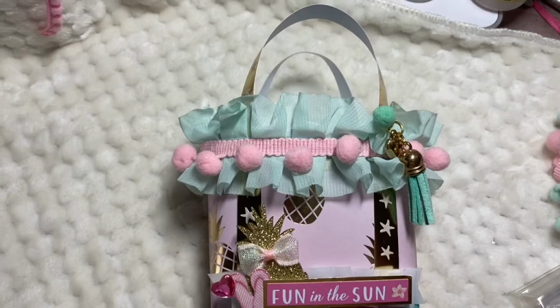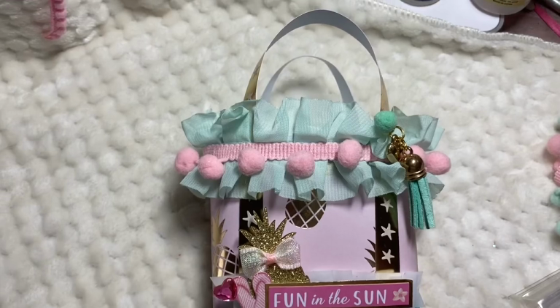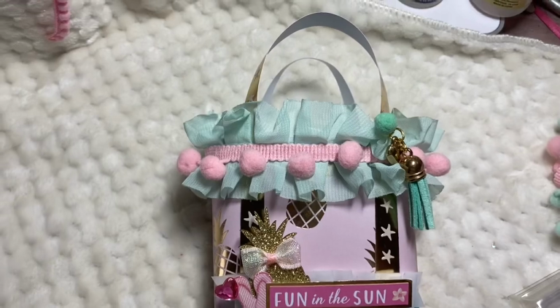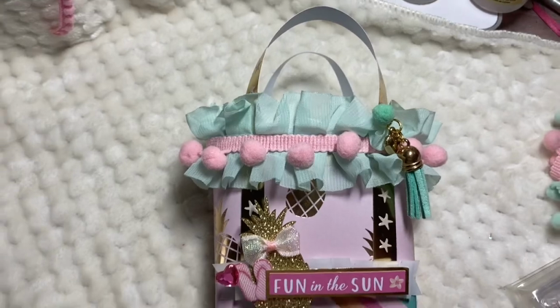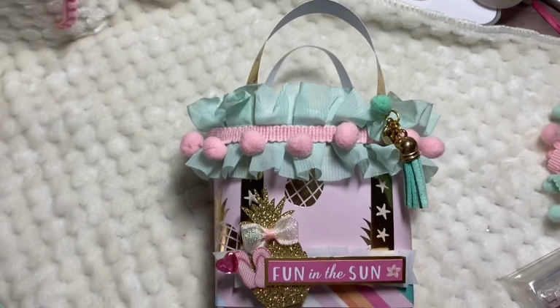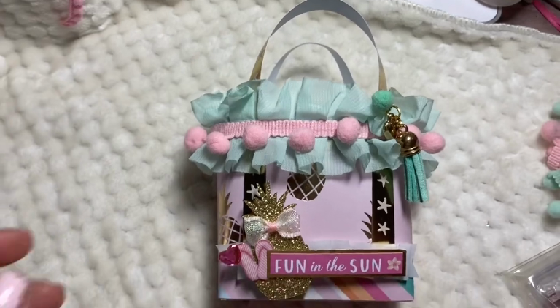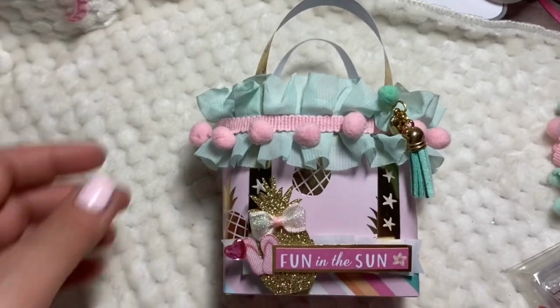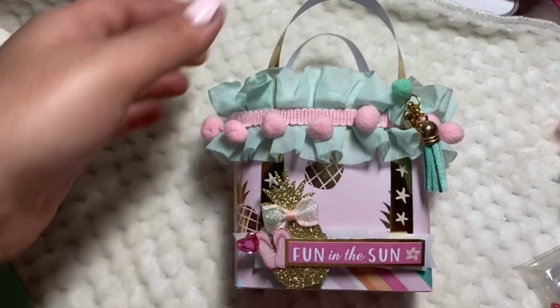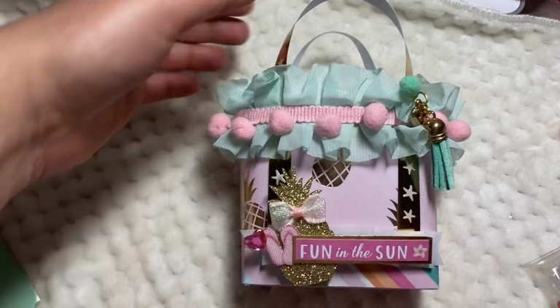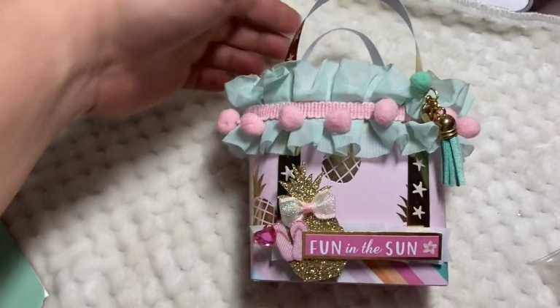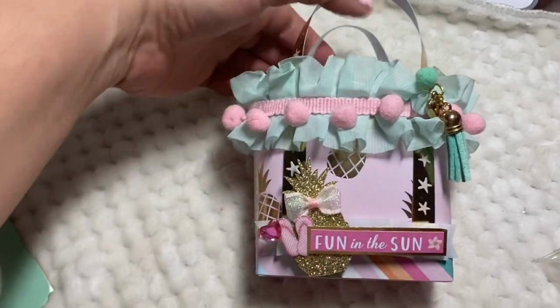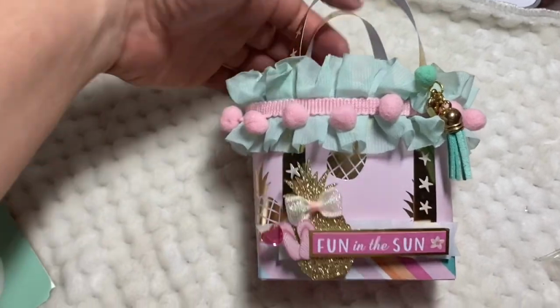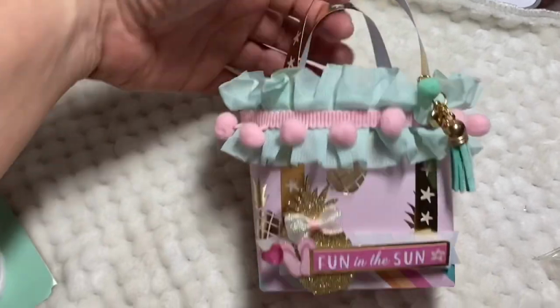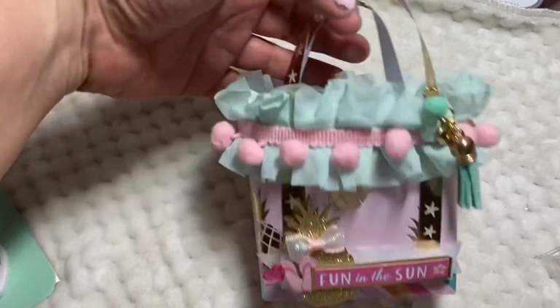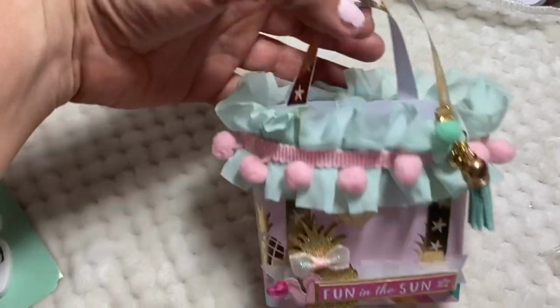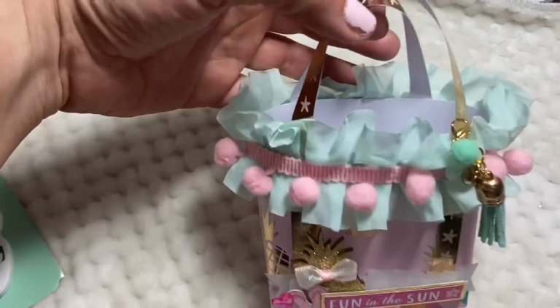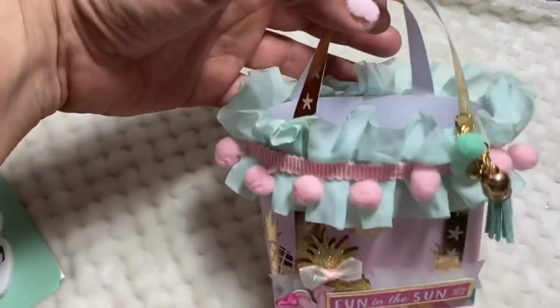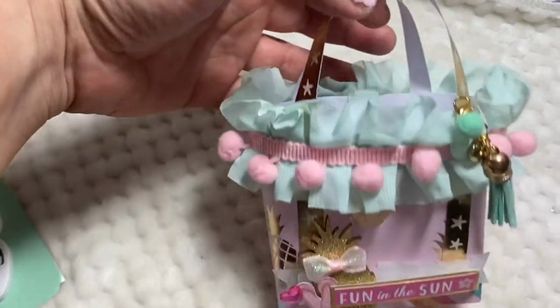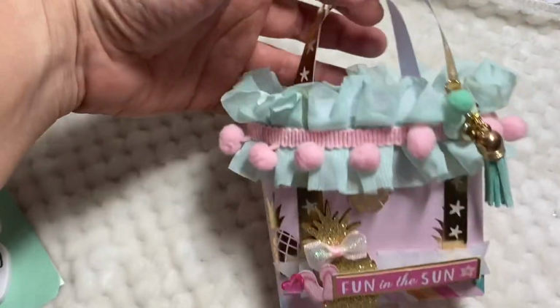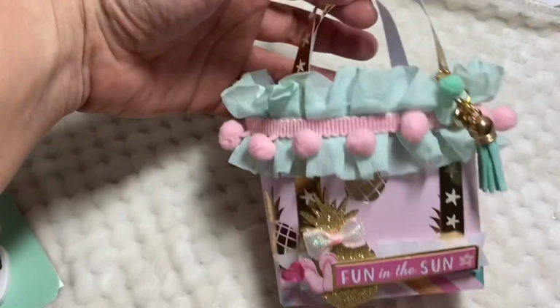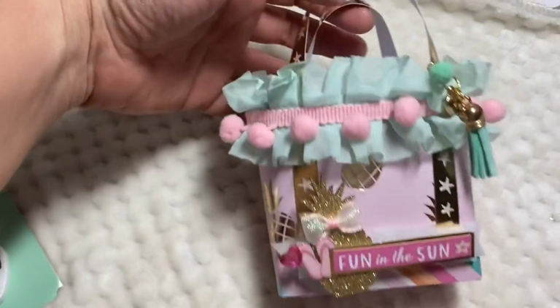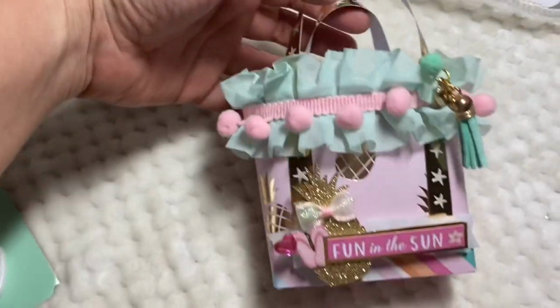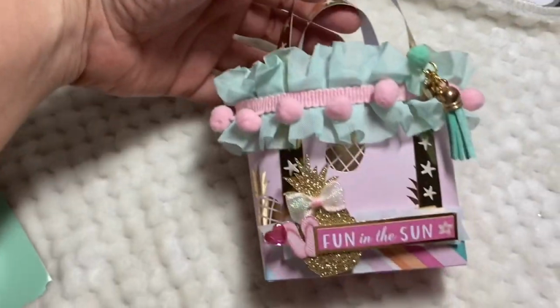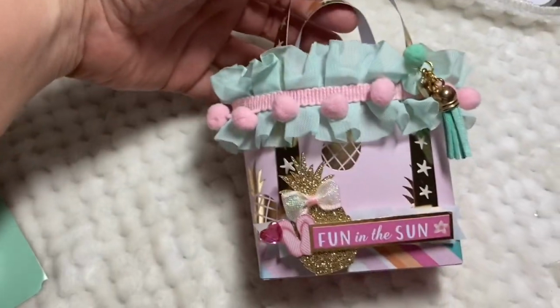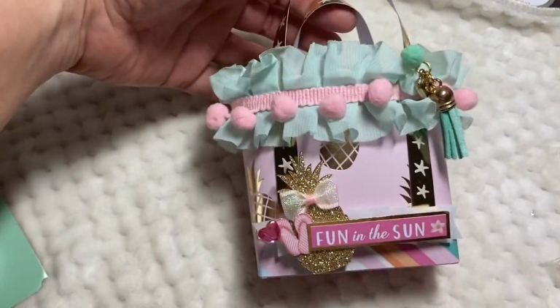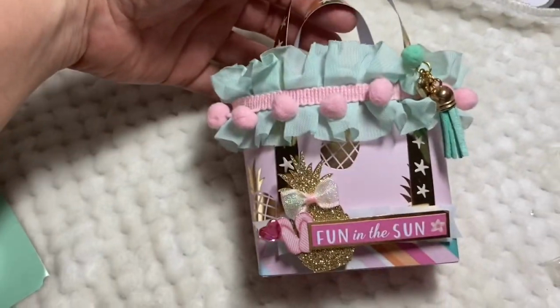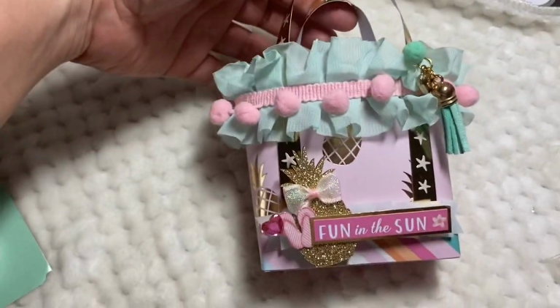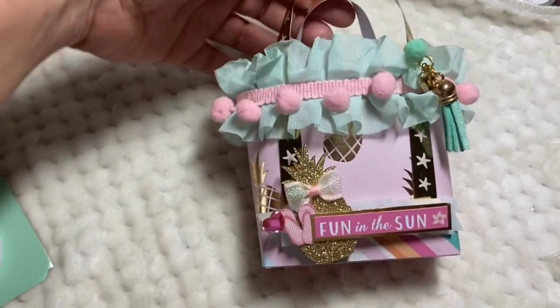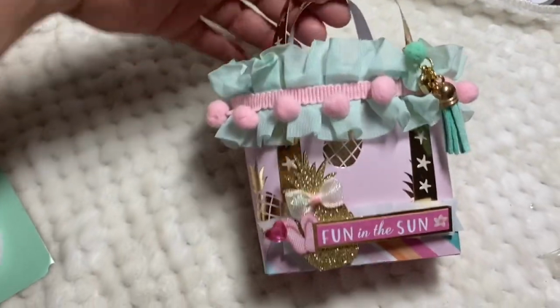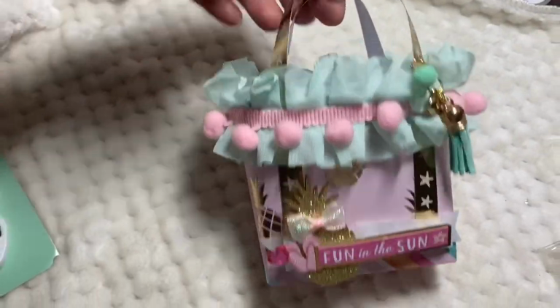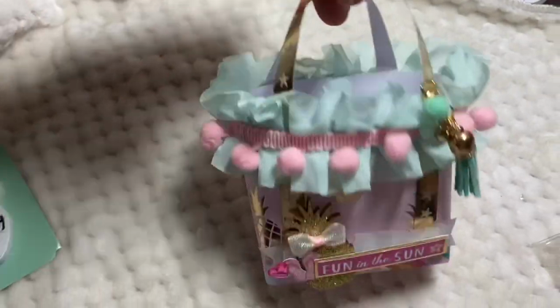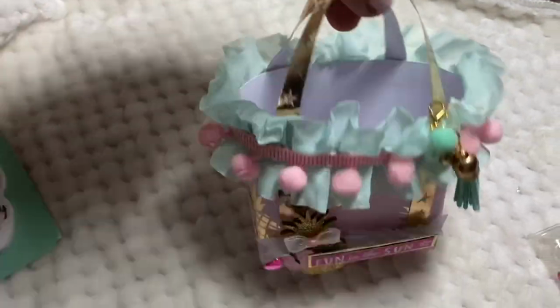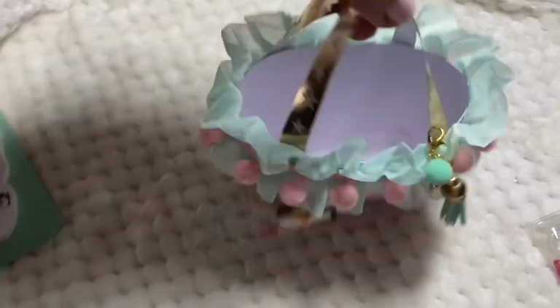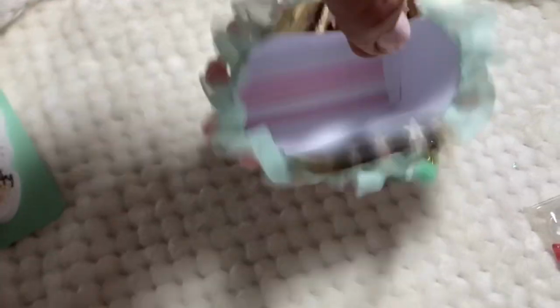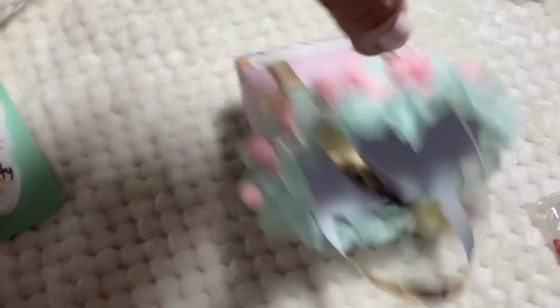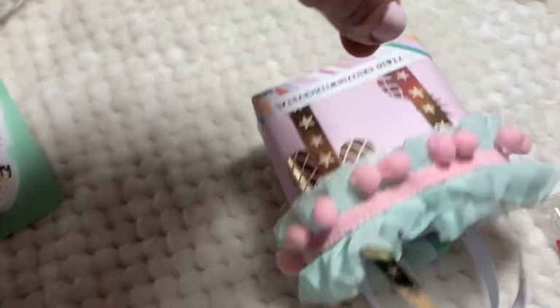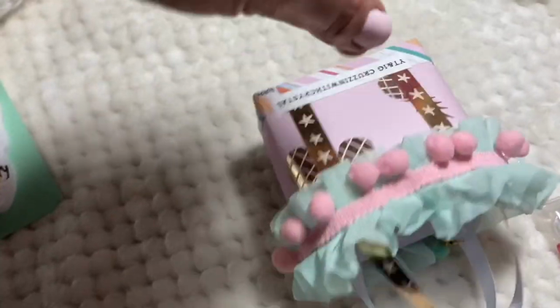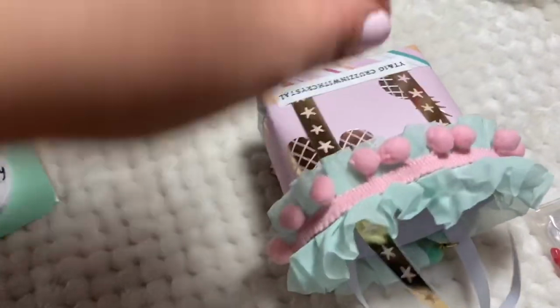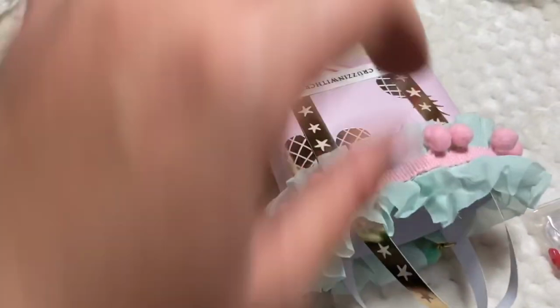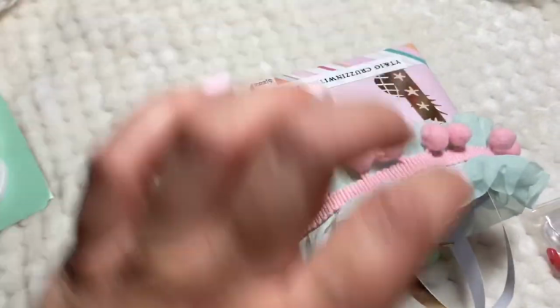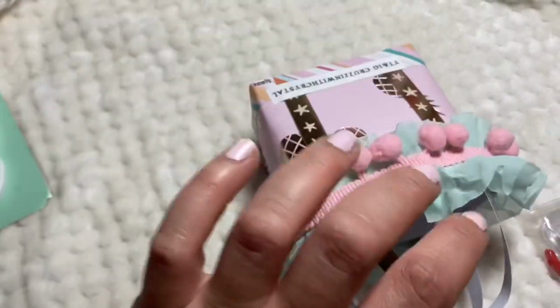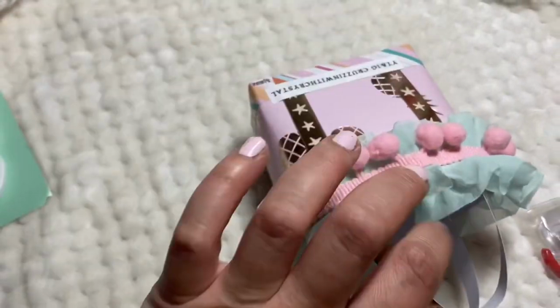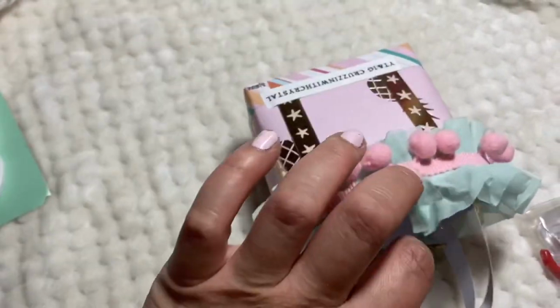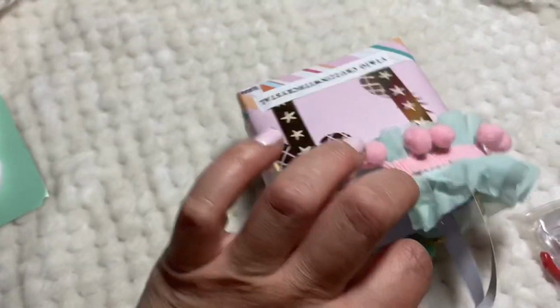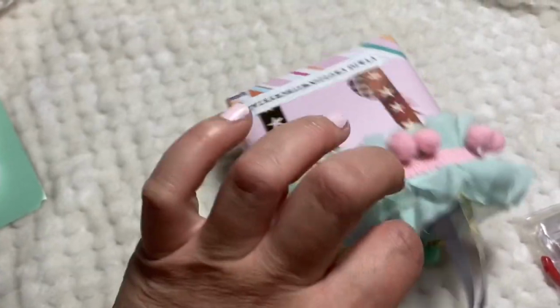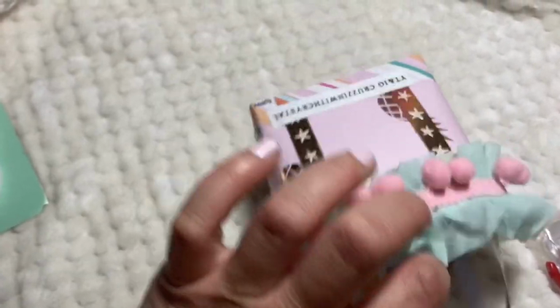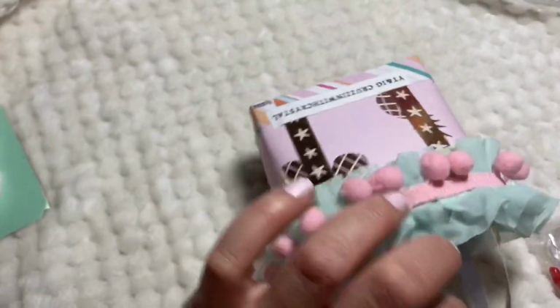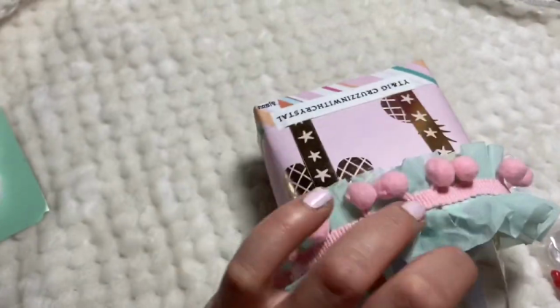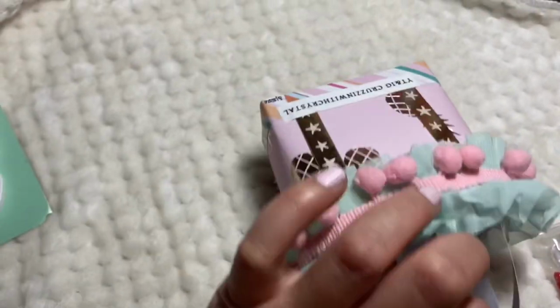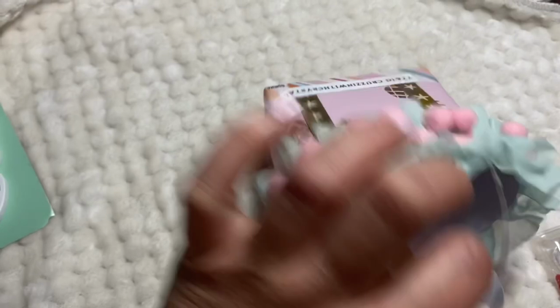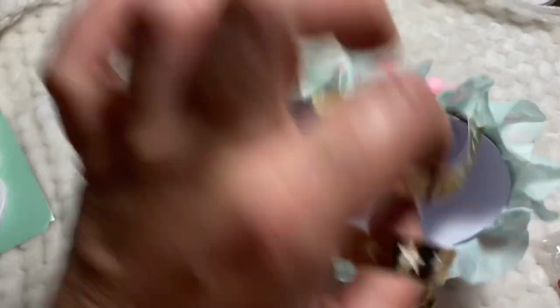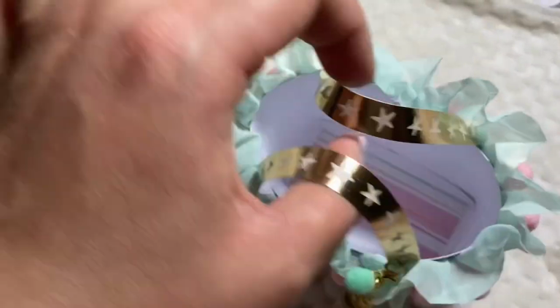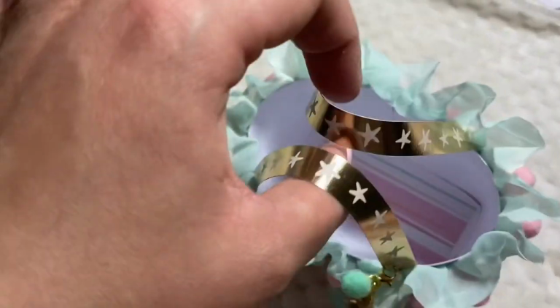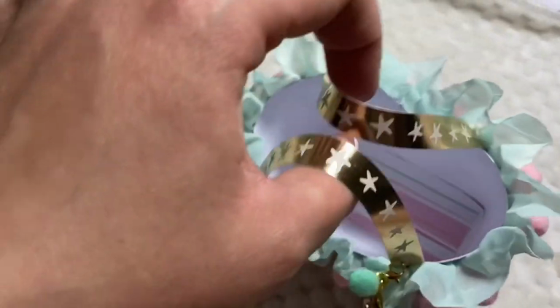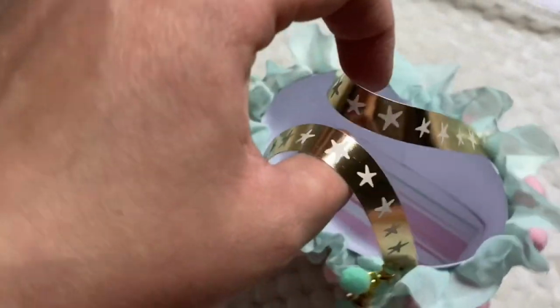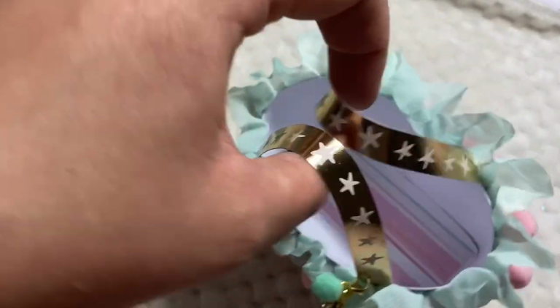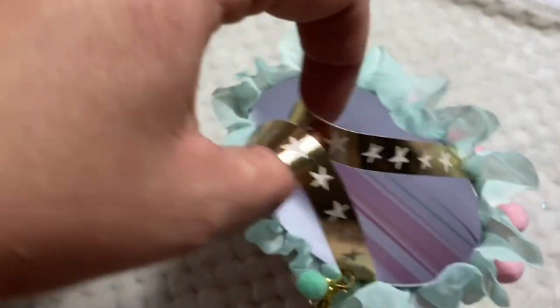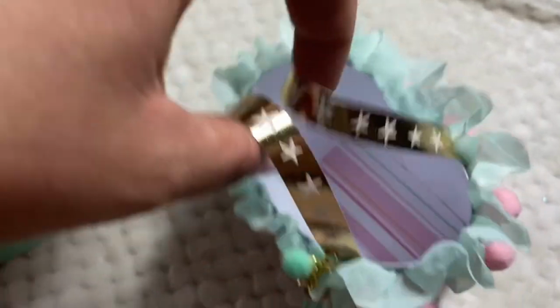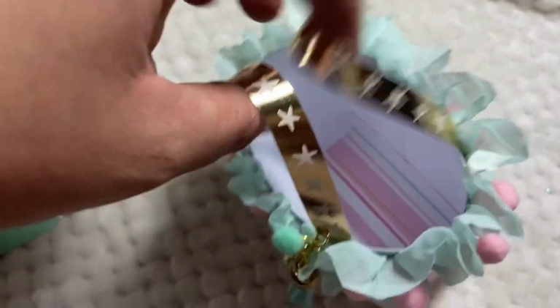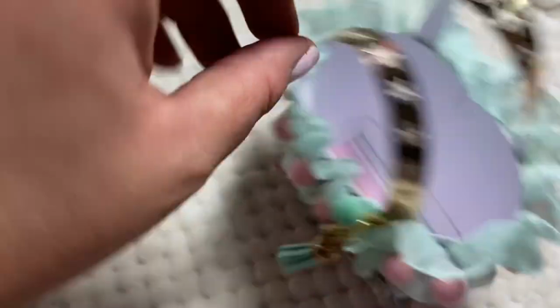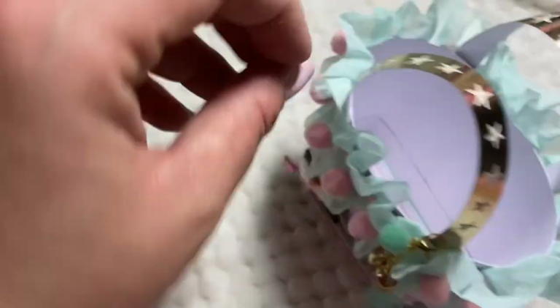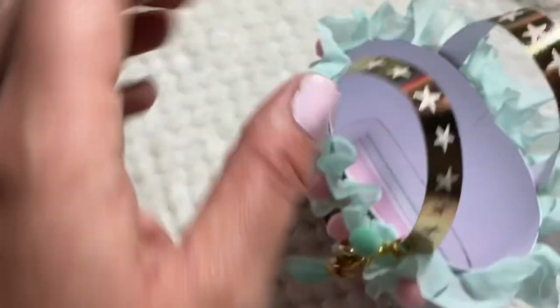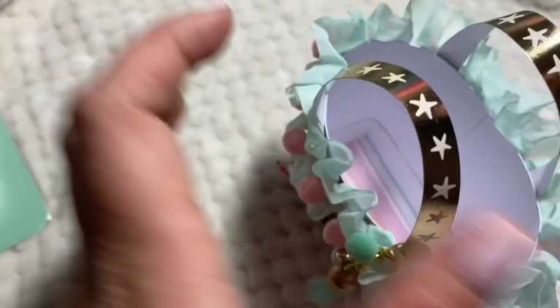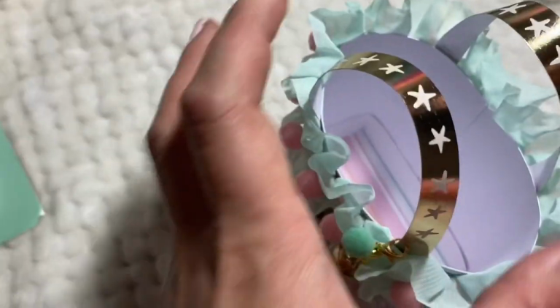Hey, what up you guys? So I wanted to share with you real quick this super adorable little beach bag thing. Look how cute!